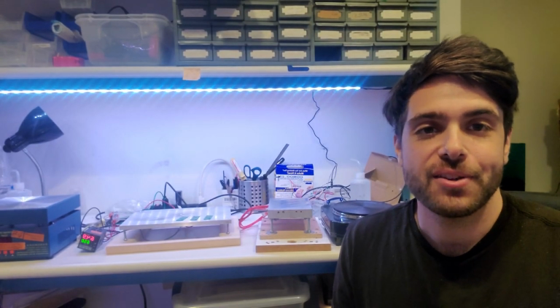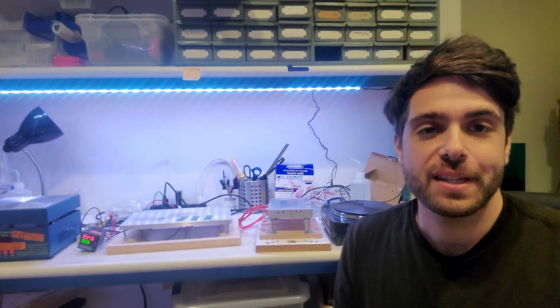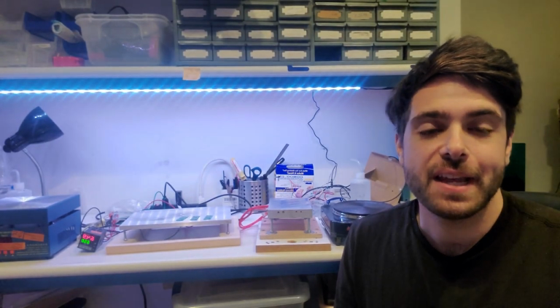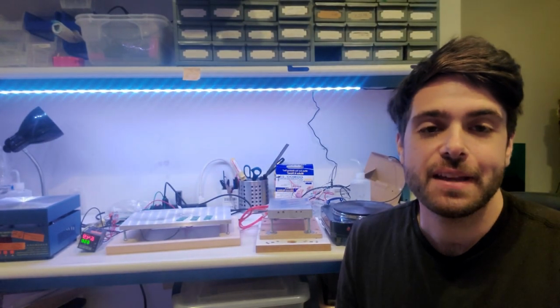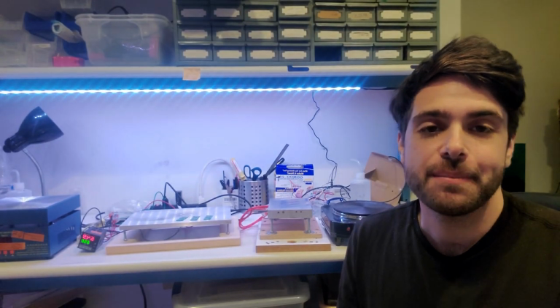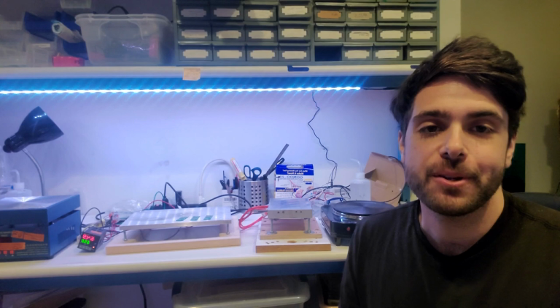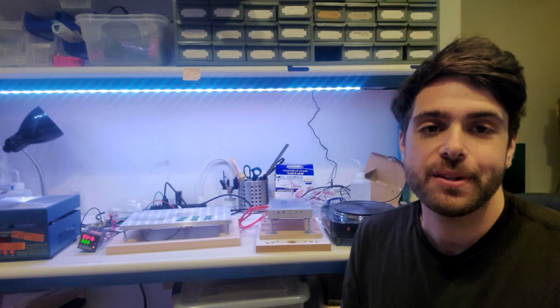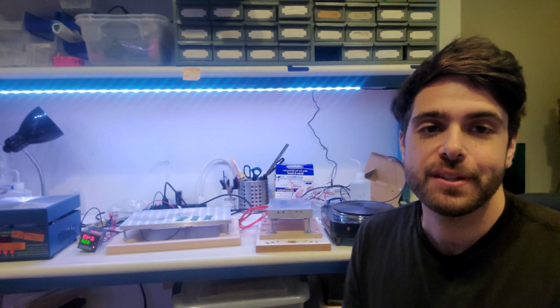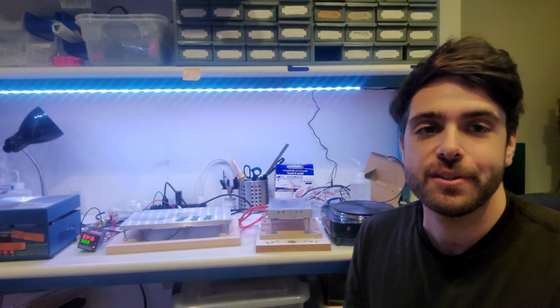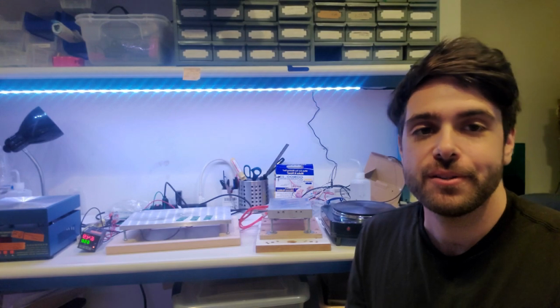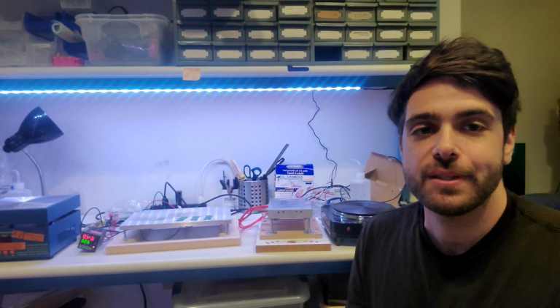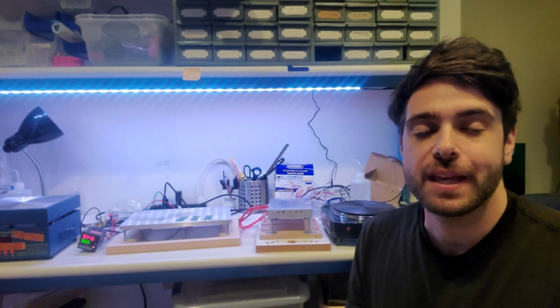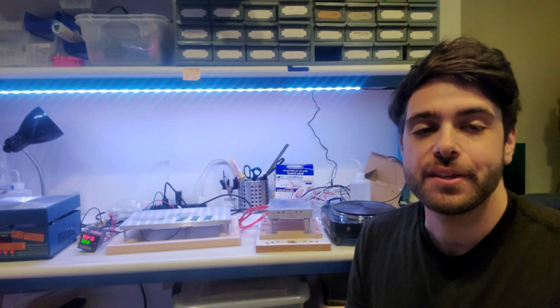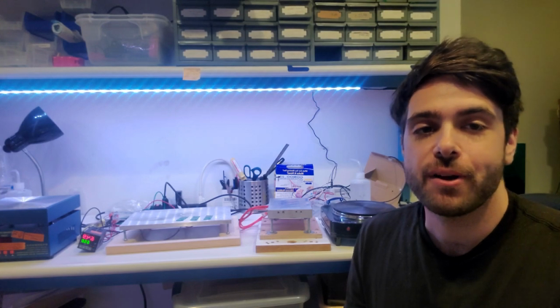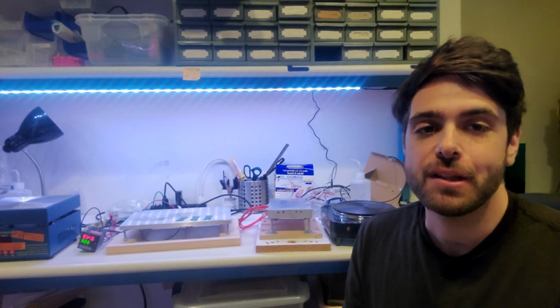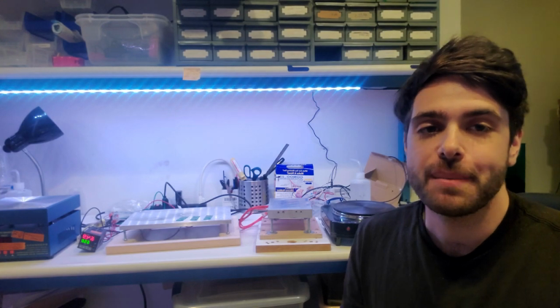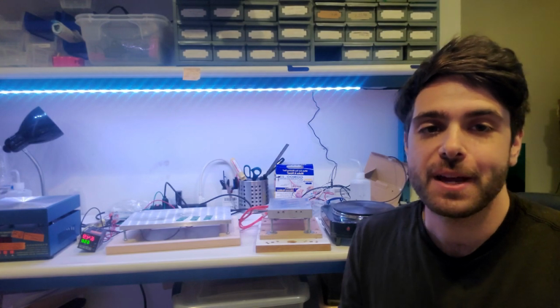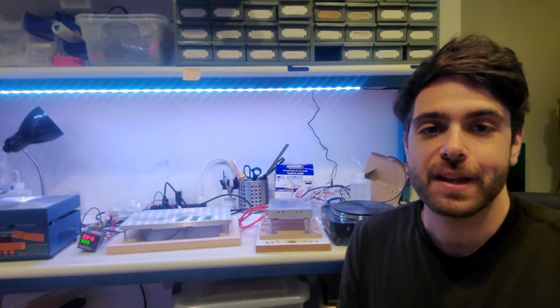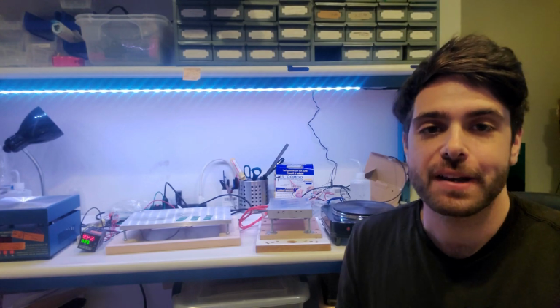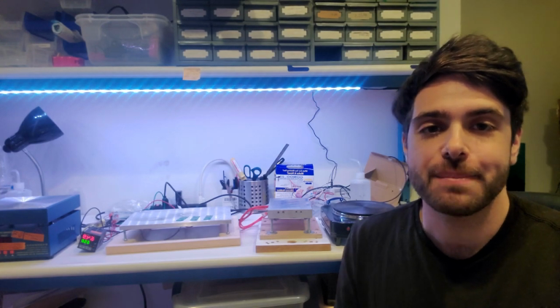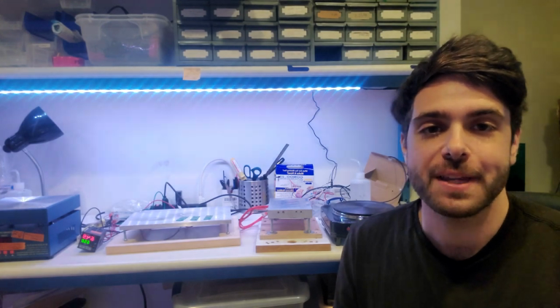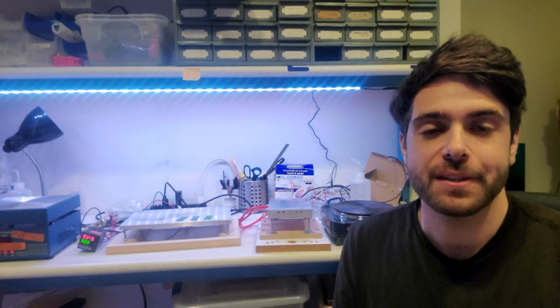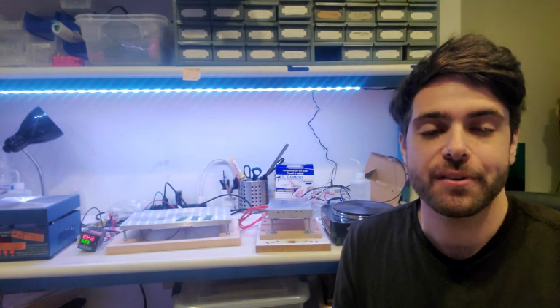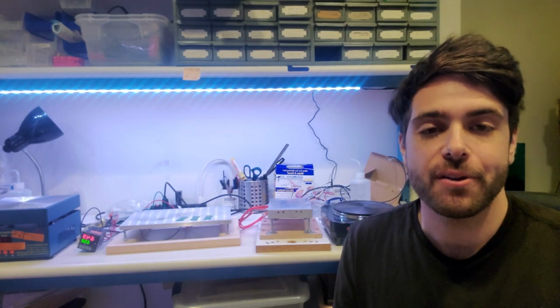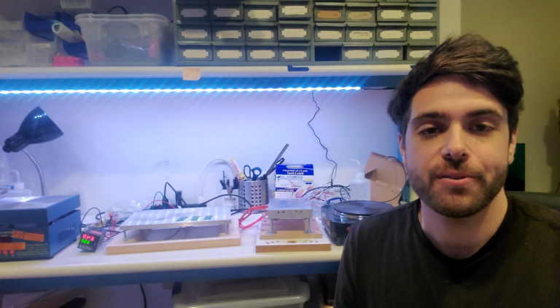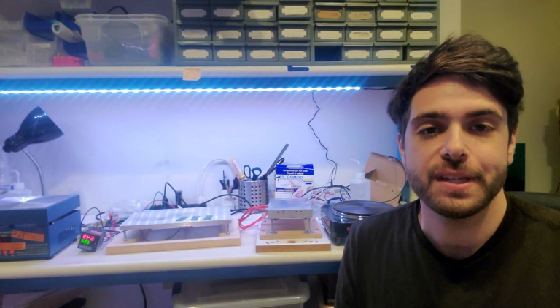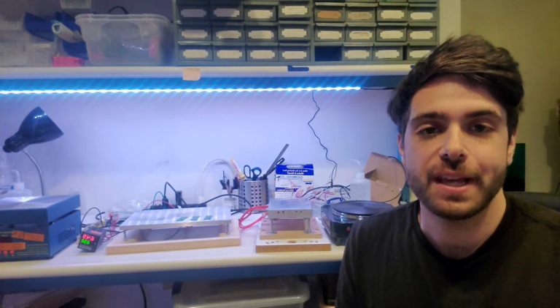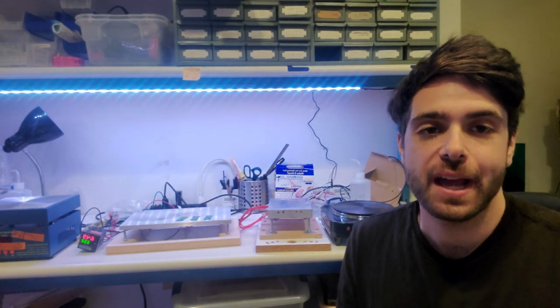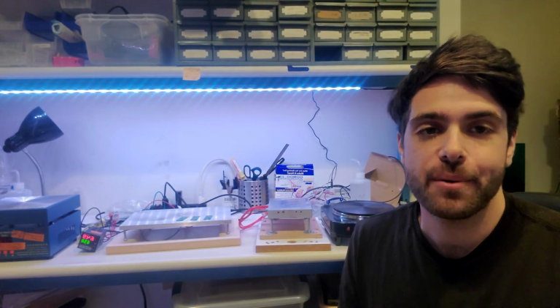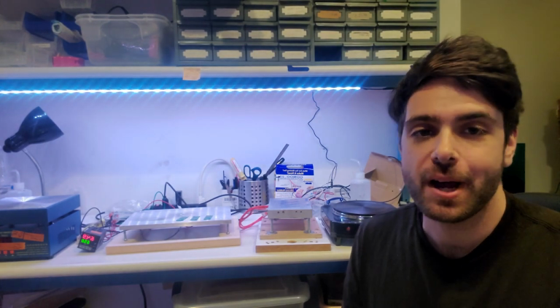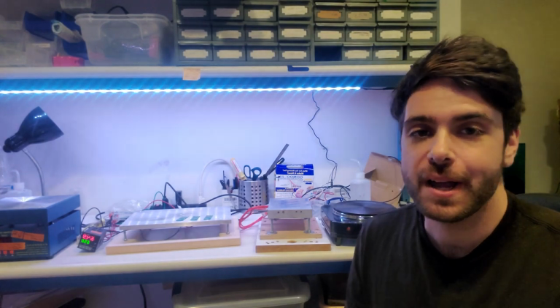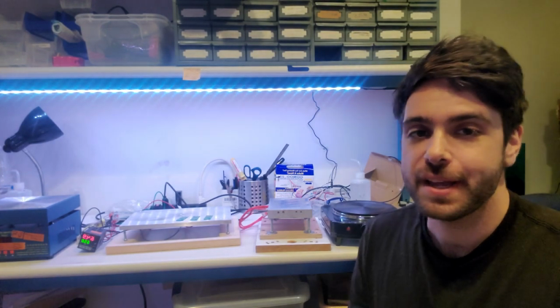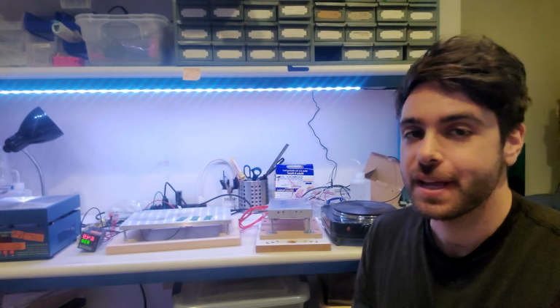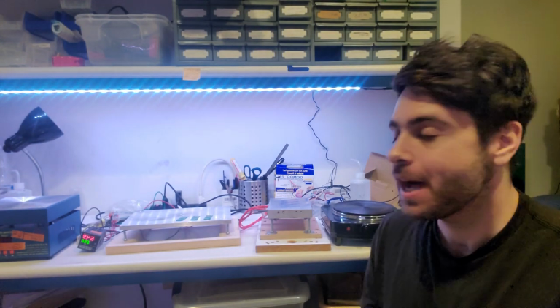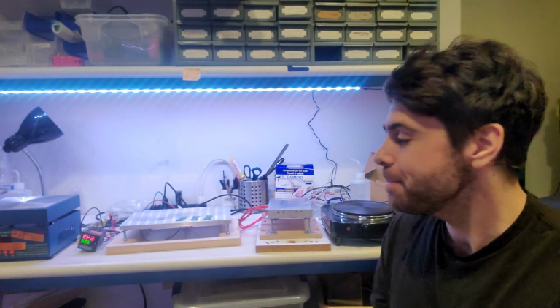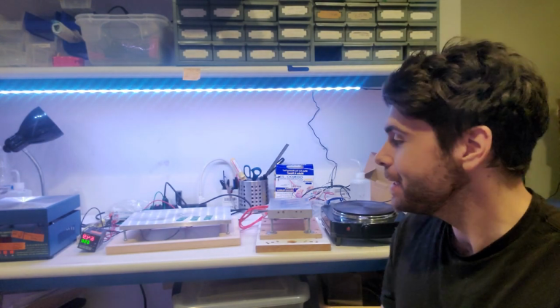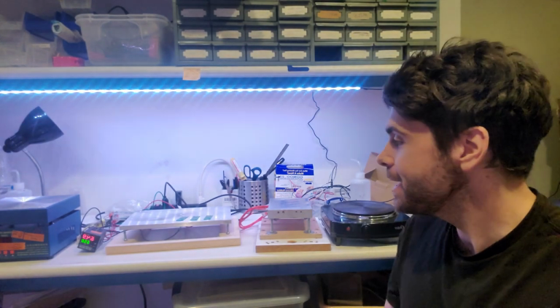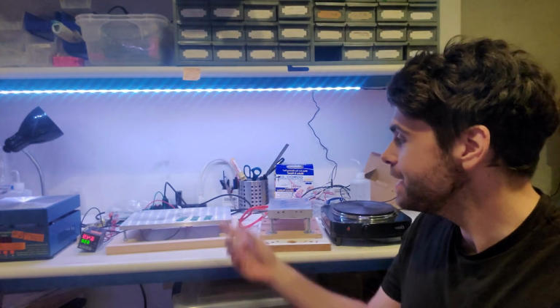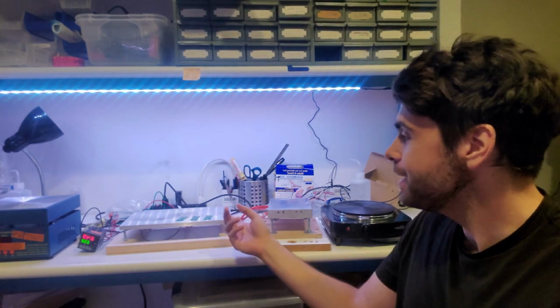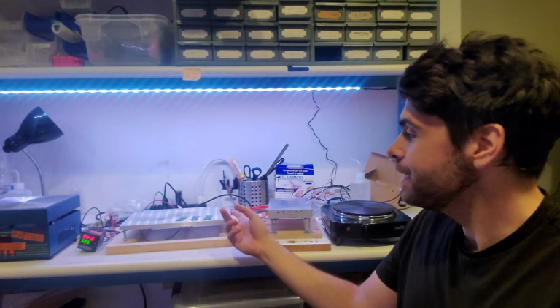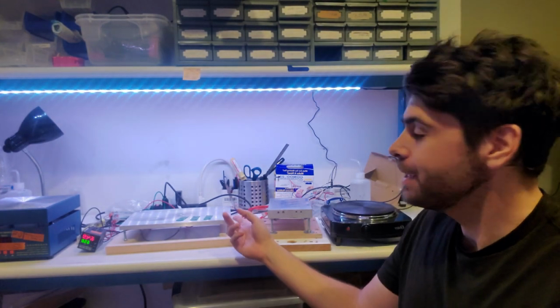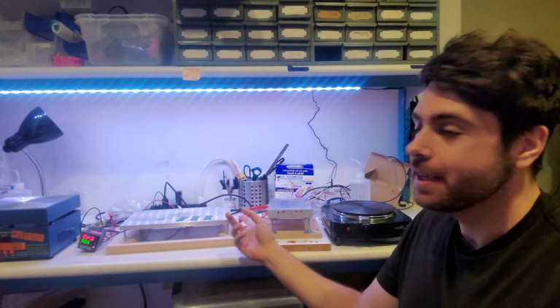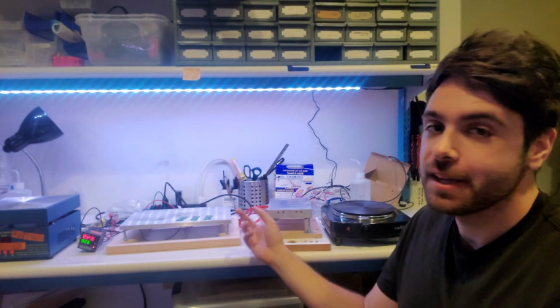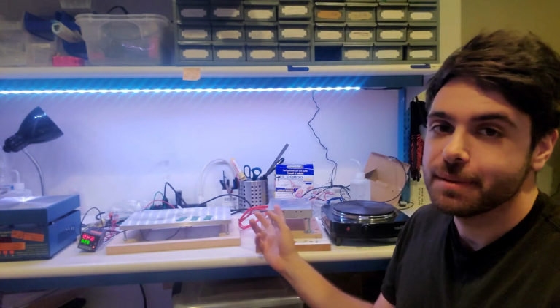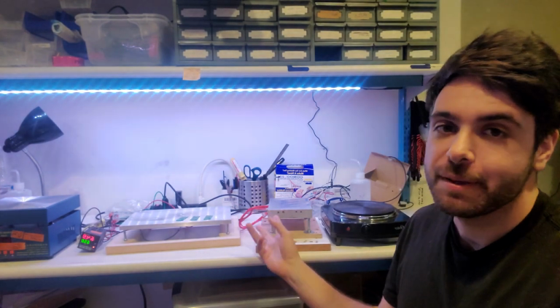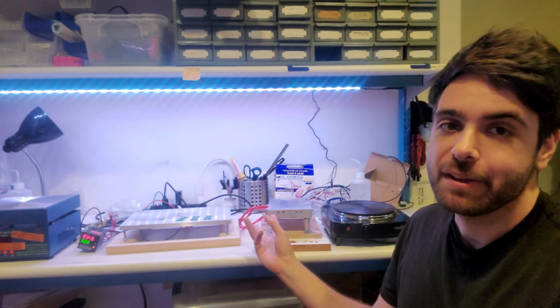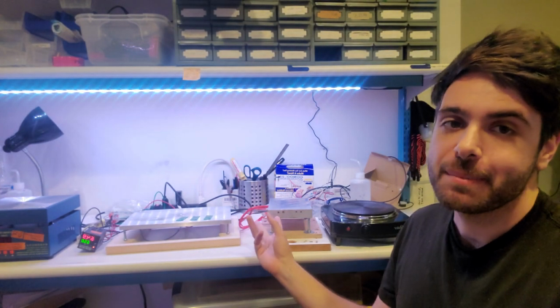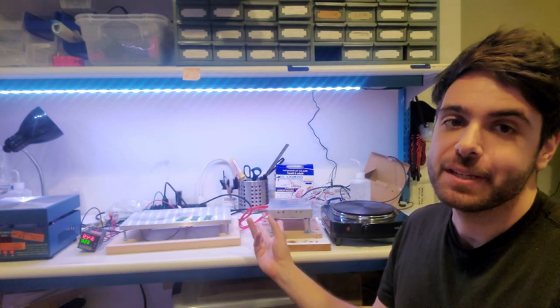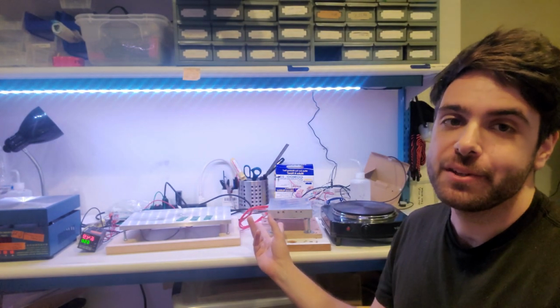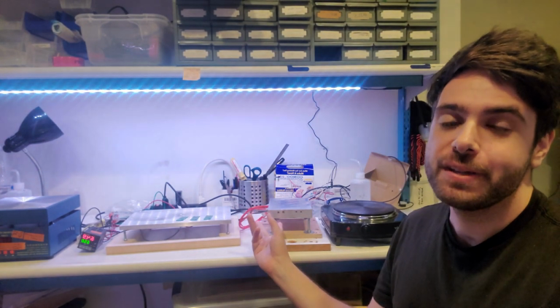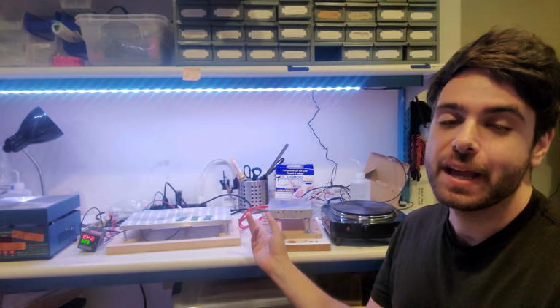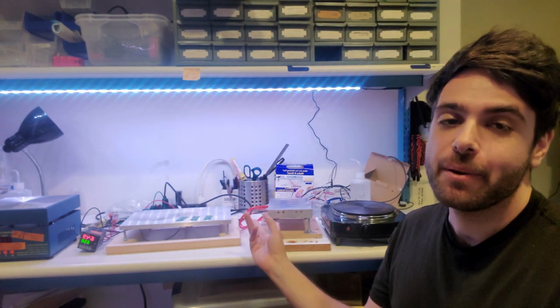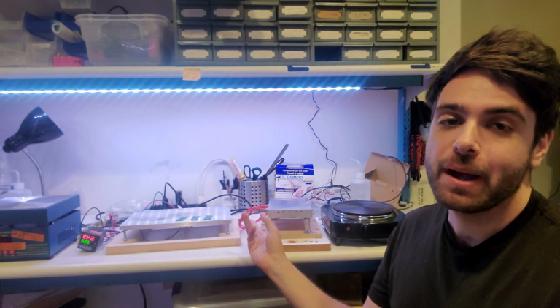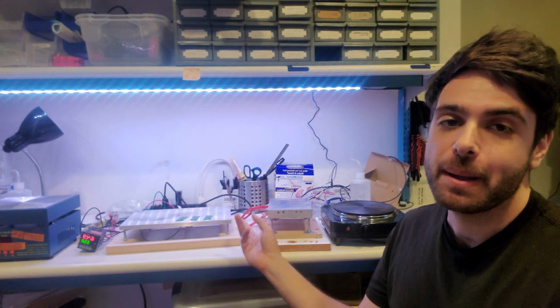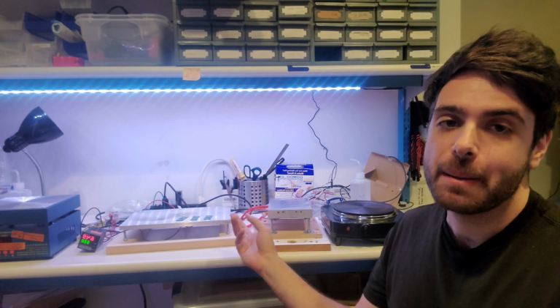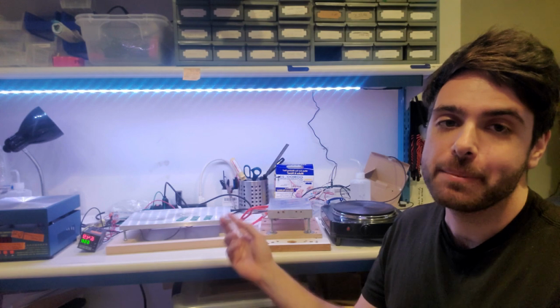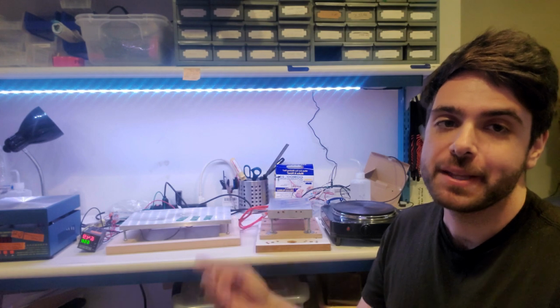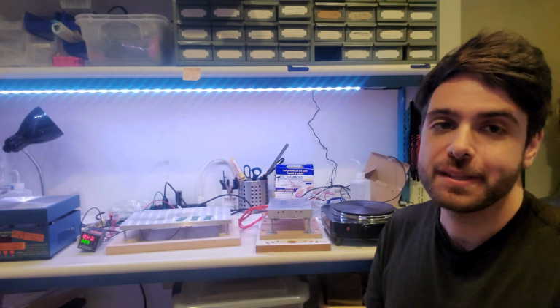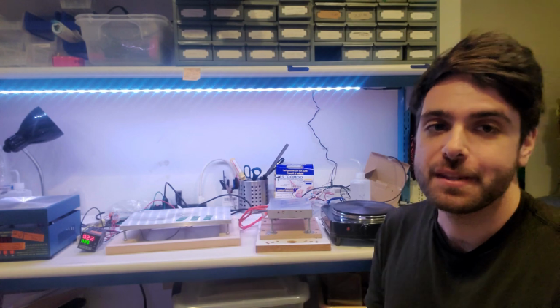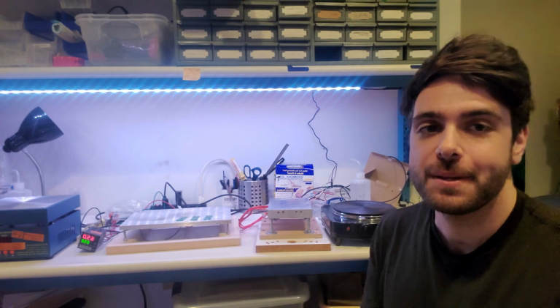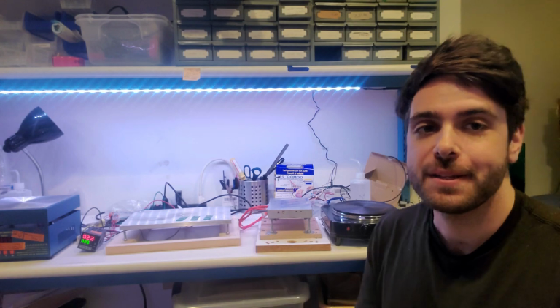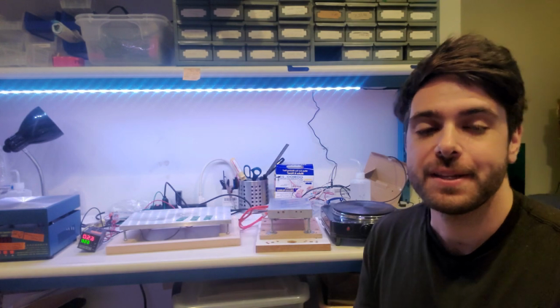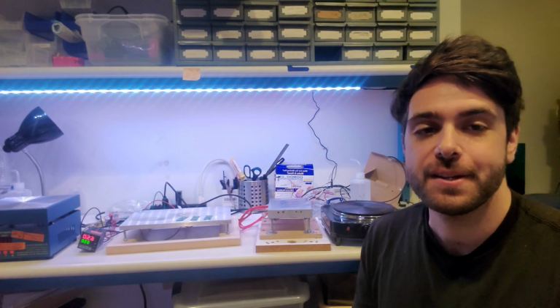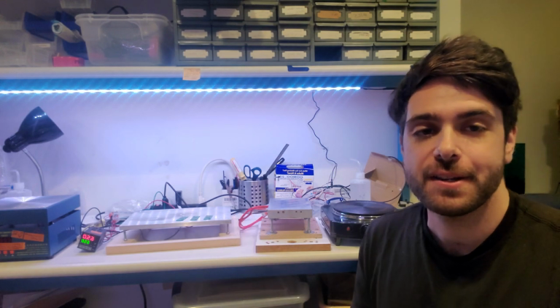Today I'm going to tell you all about how to make your own DIY hot plate. I've got my two DIY hot plates here in the middle.